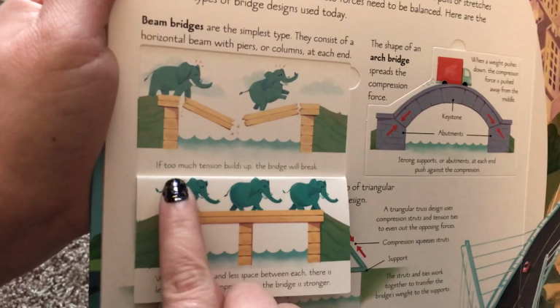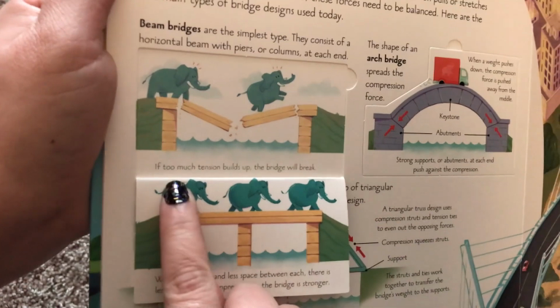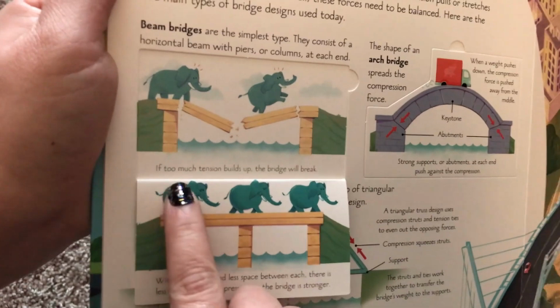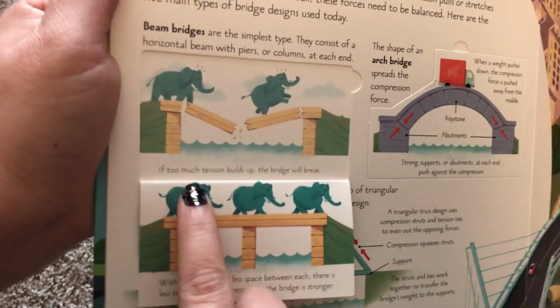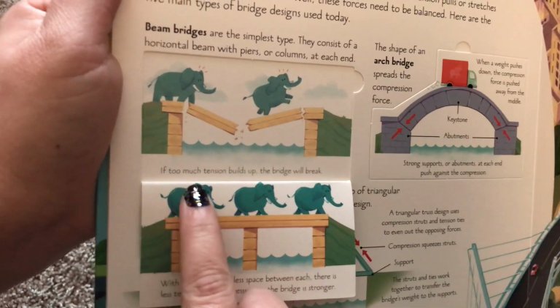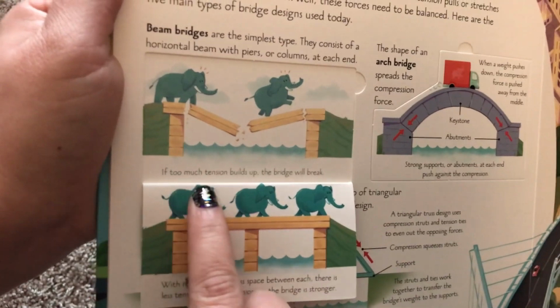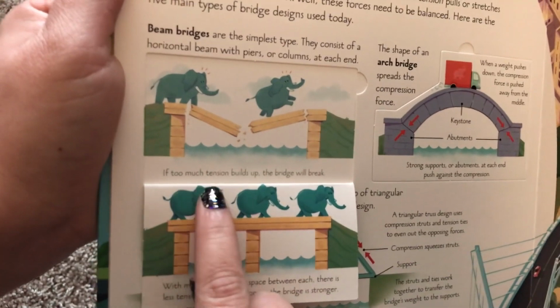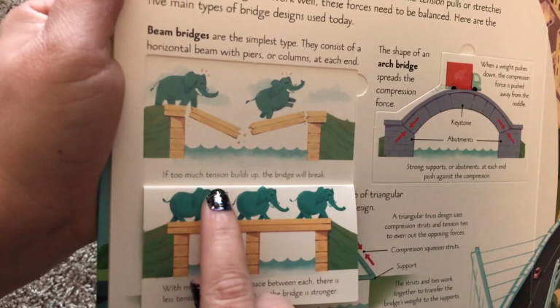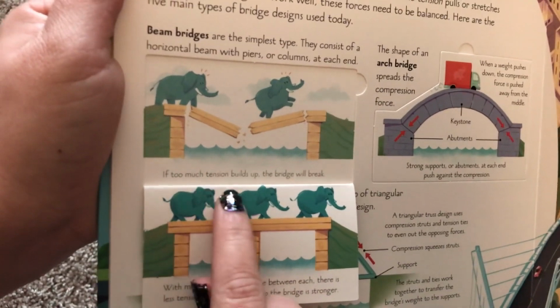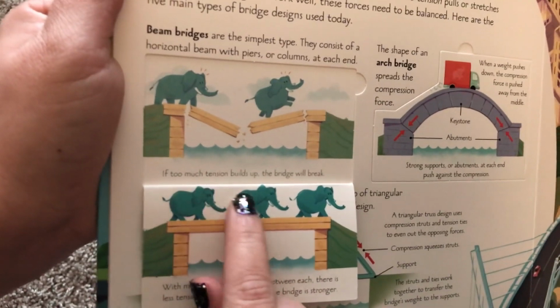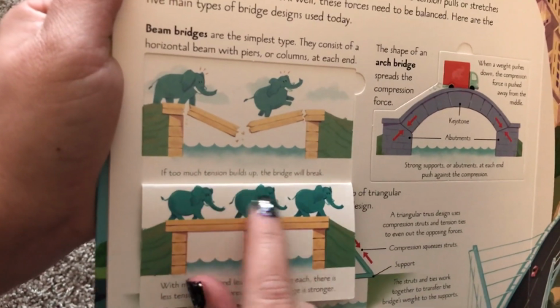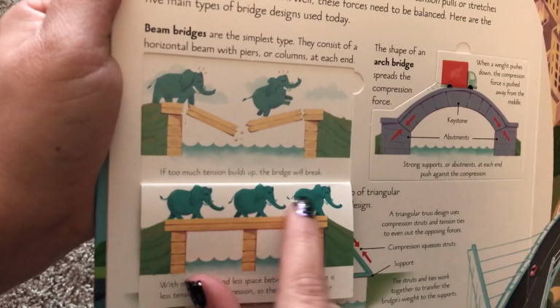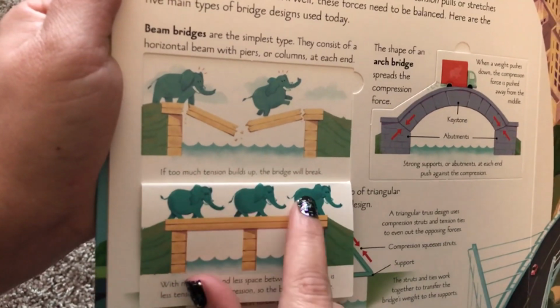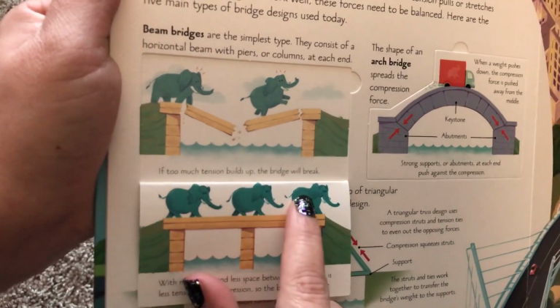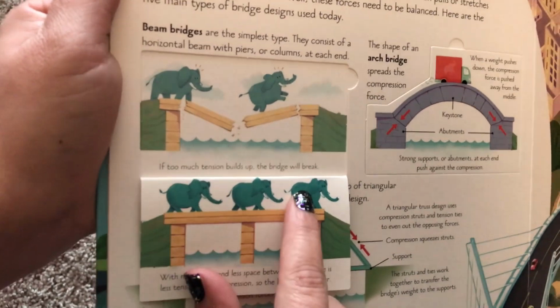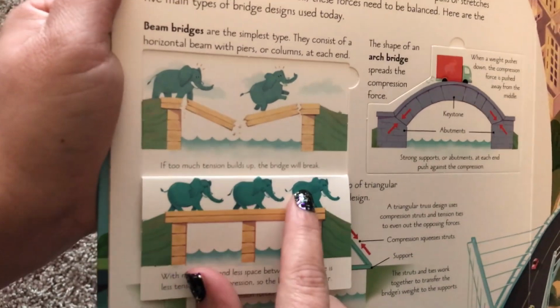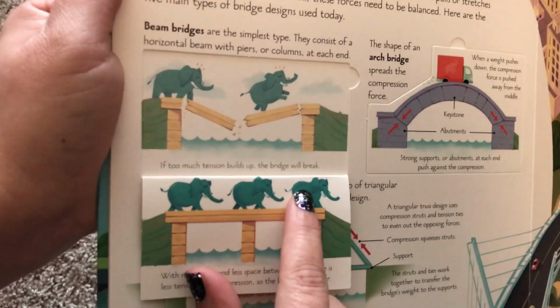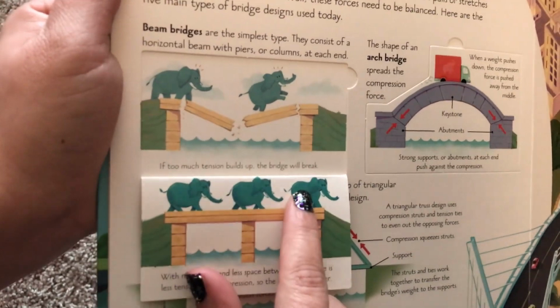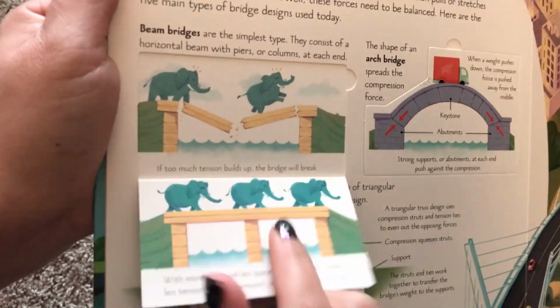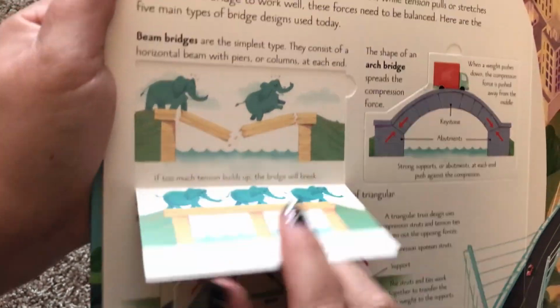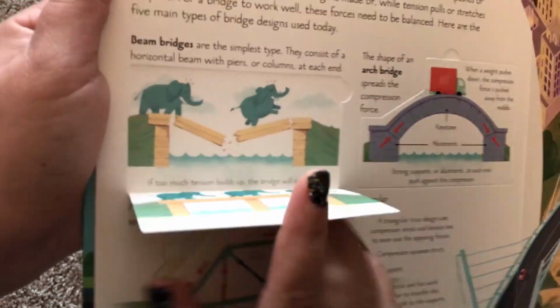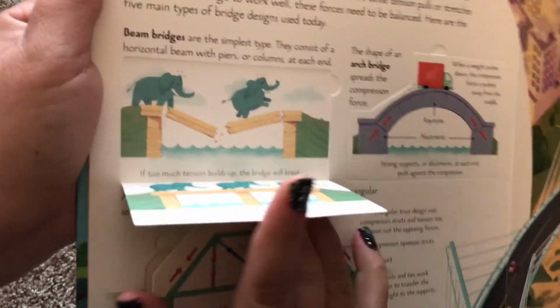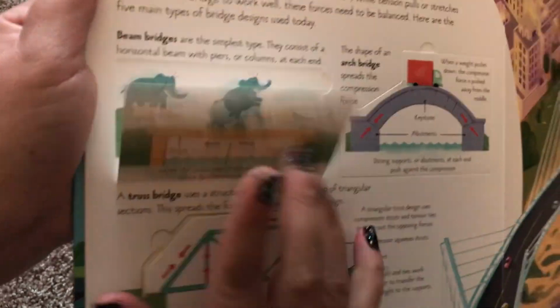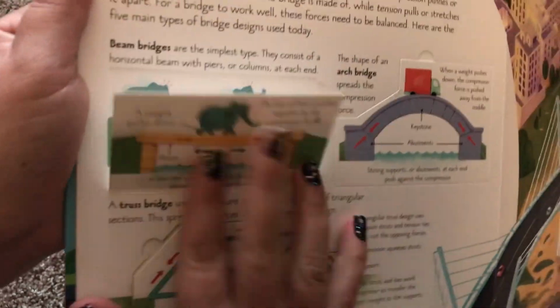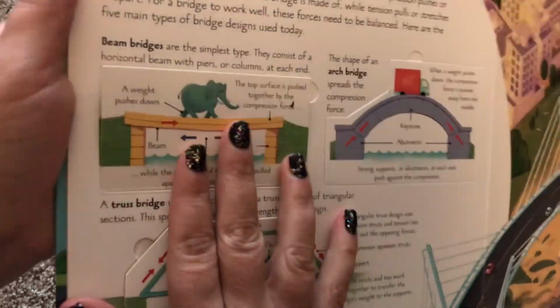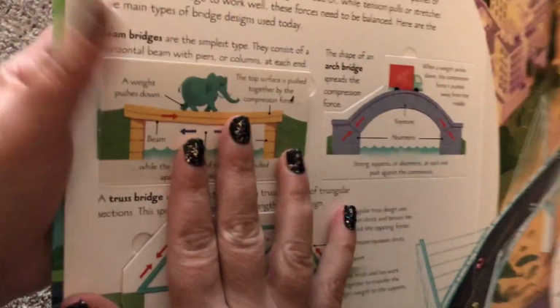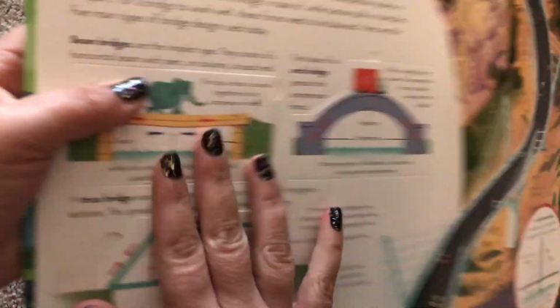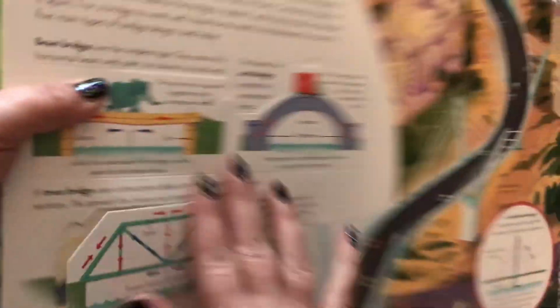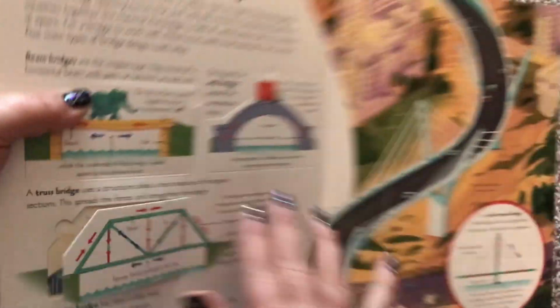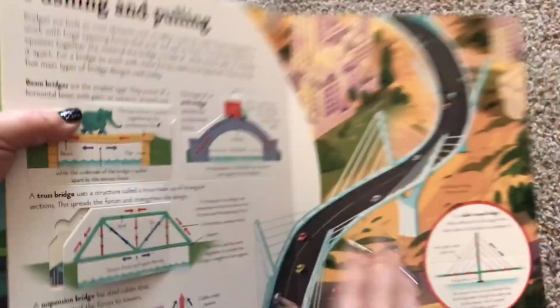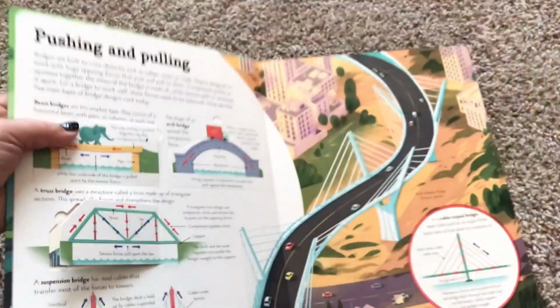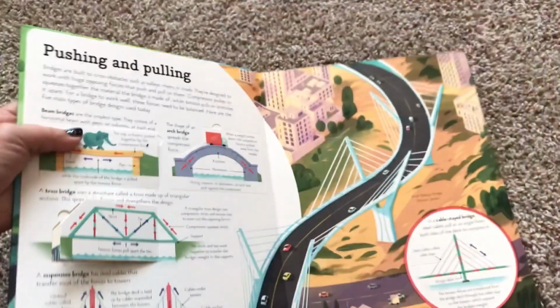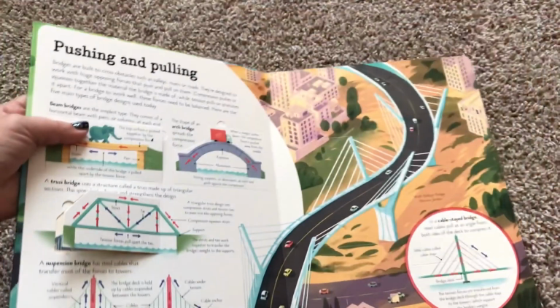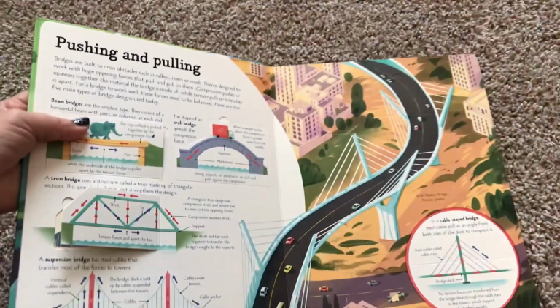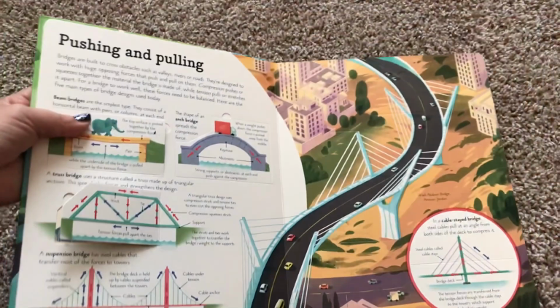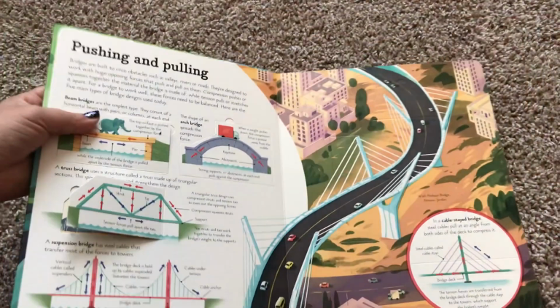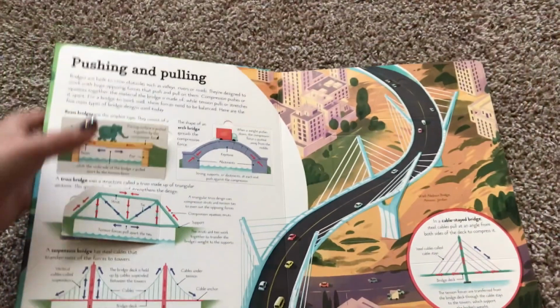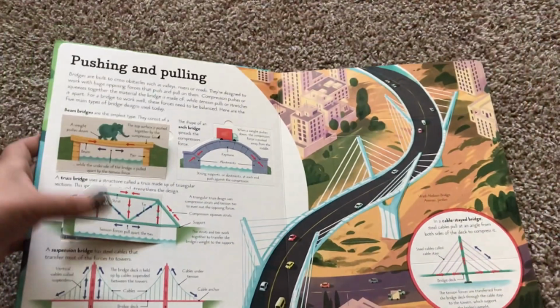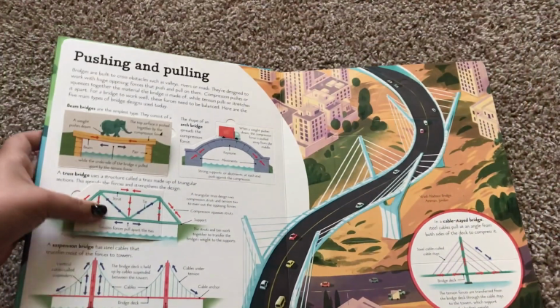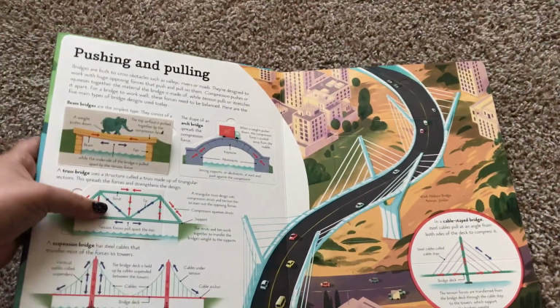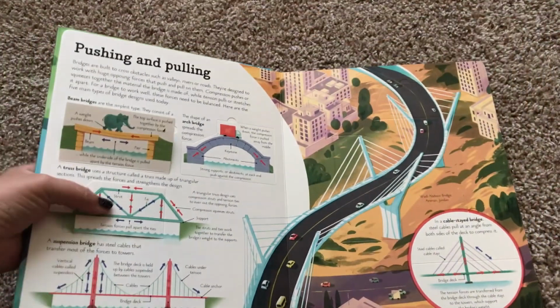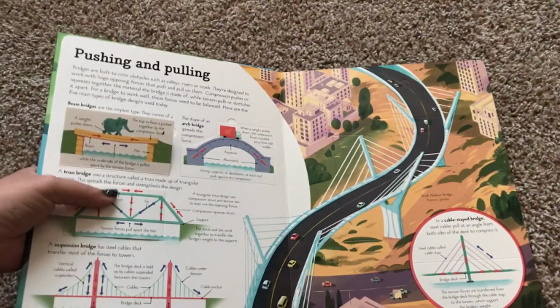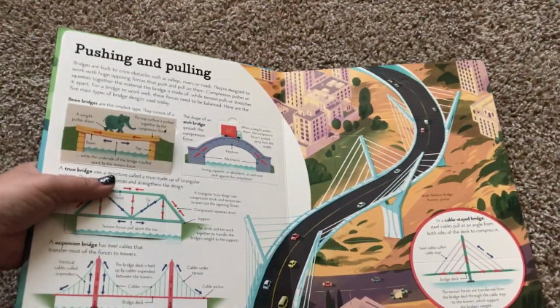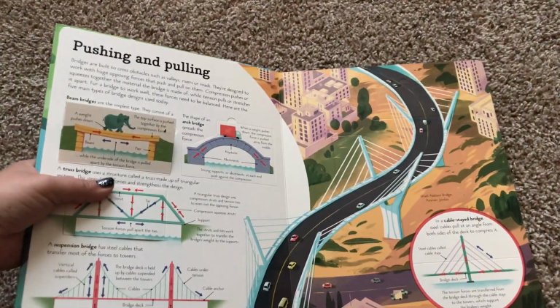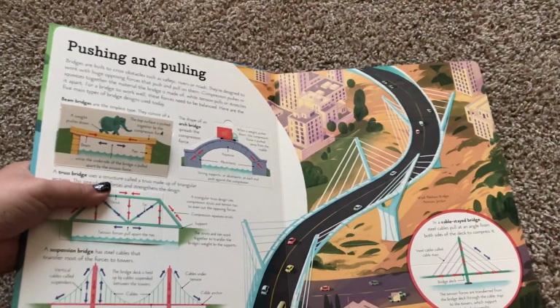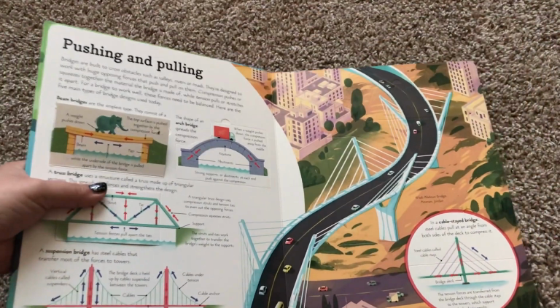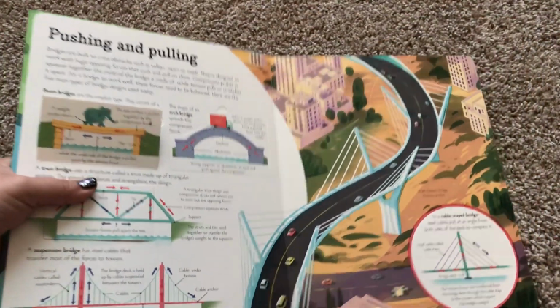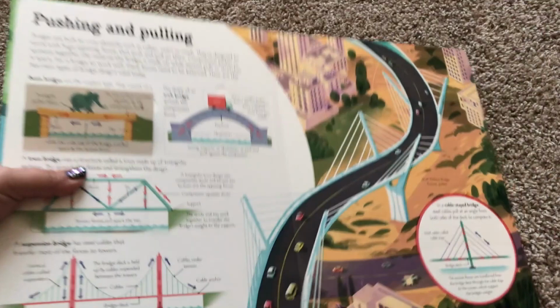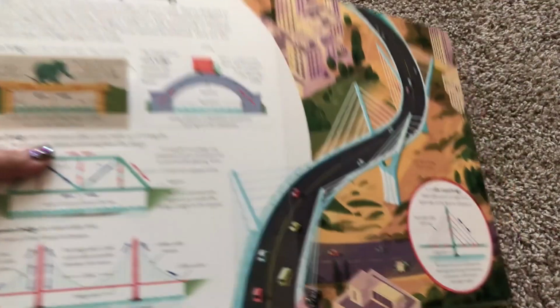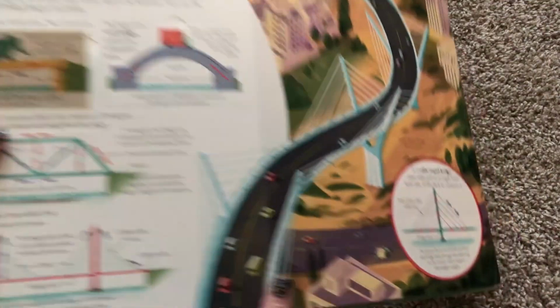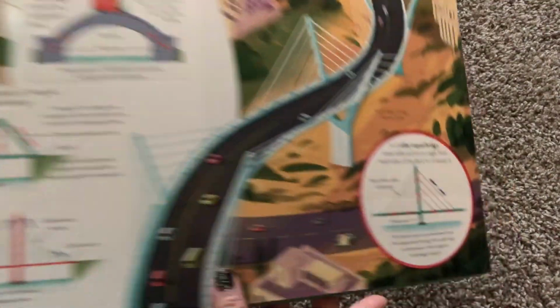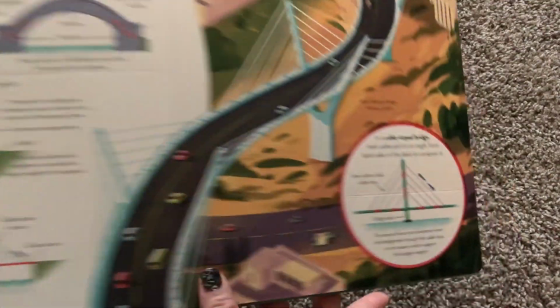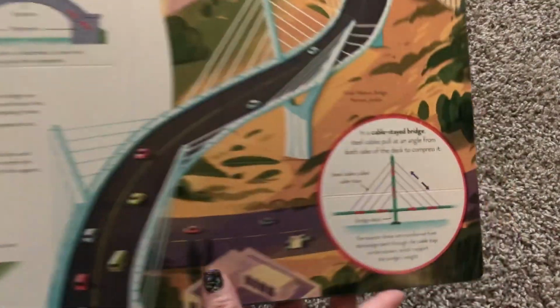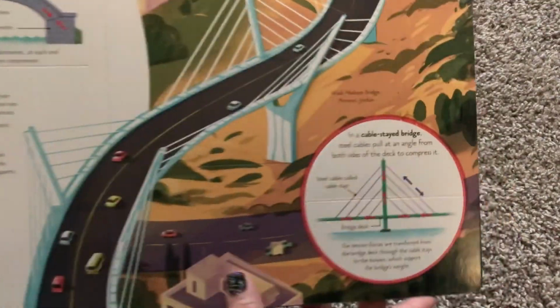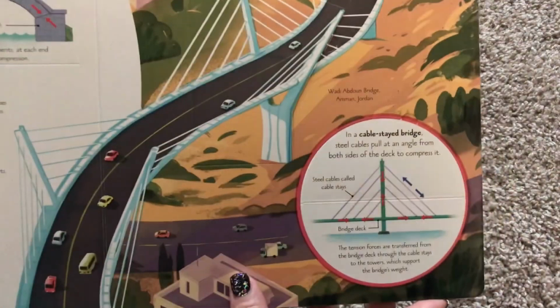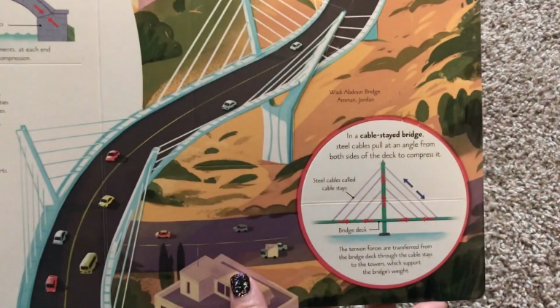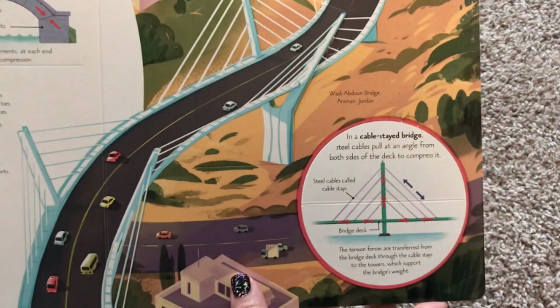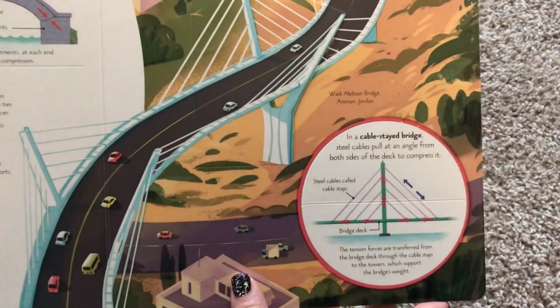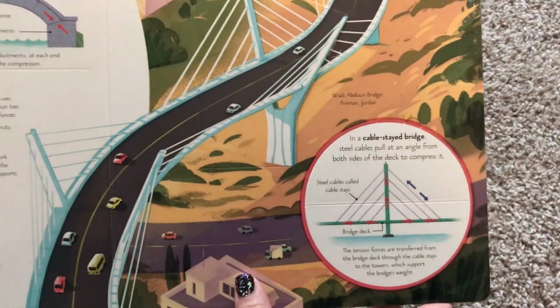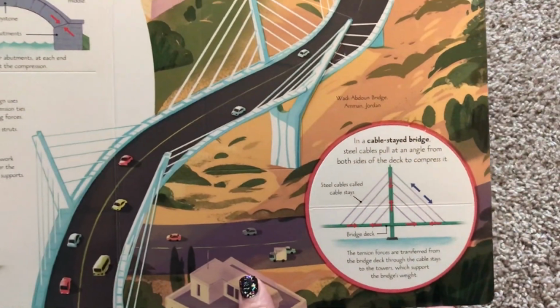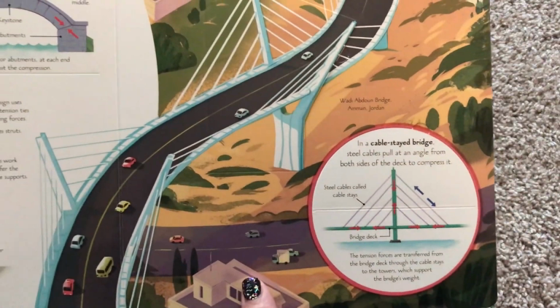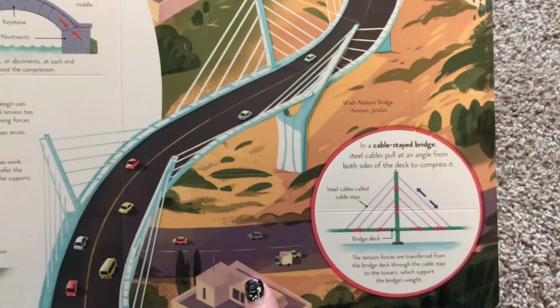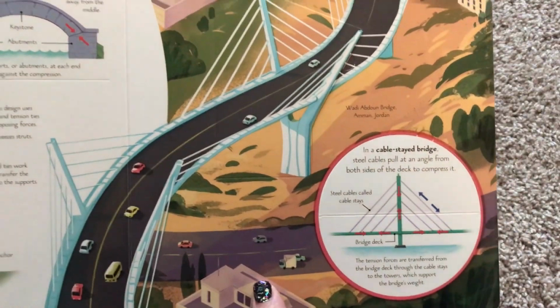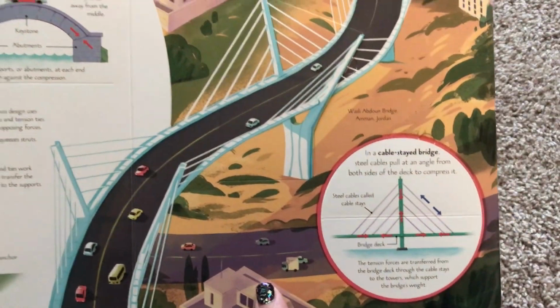If too much tension builds up, the bridge will break. So it's a great book also for homeschooling because you're learning about bridges.